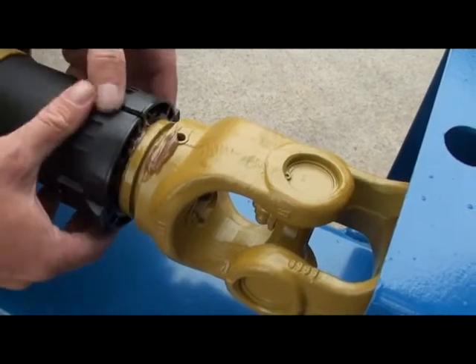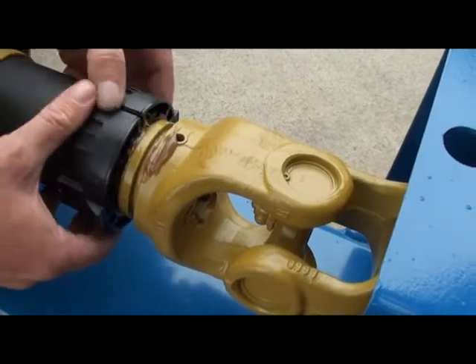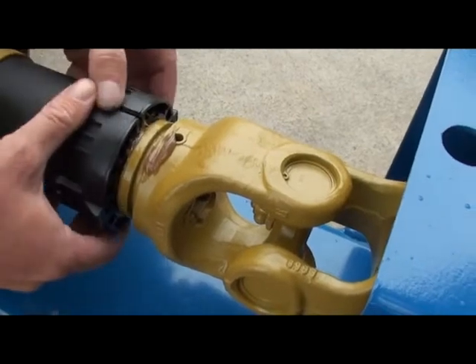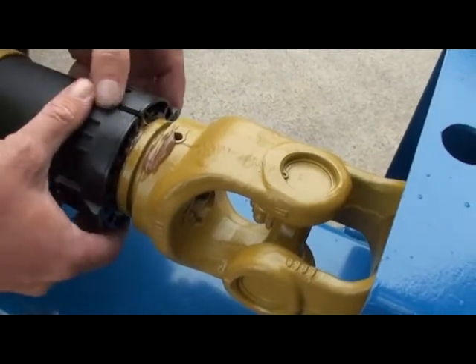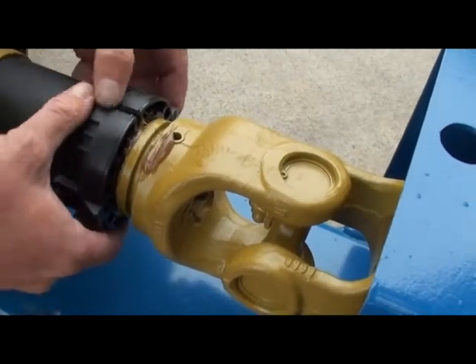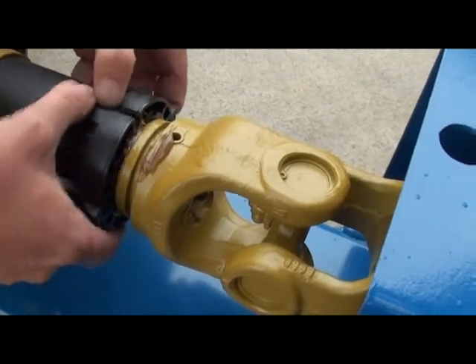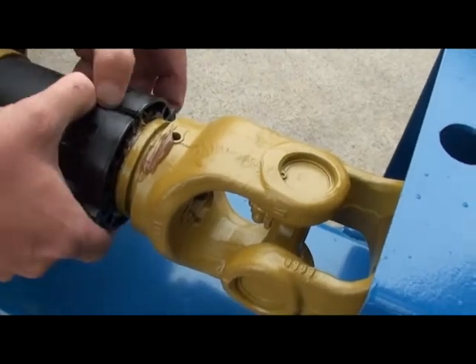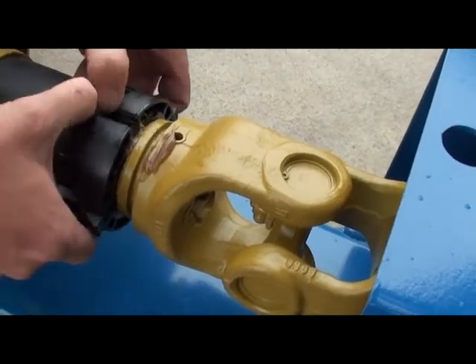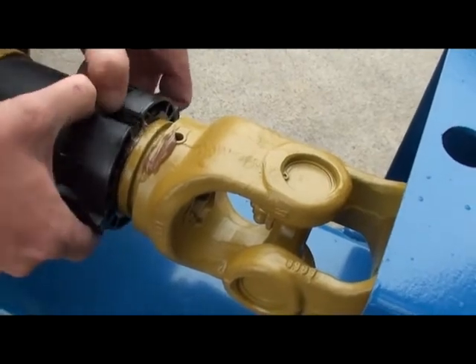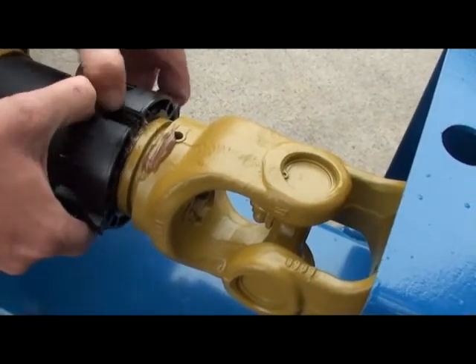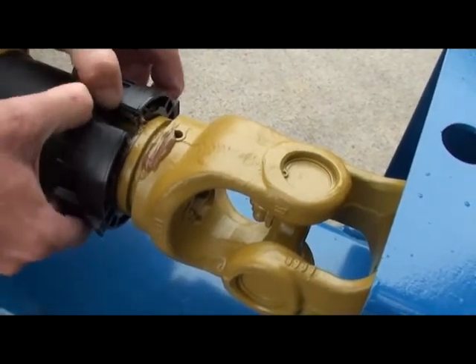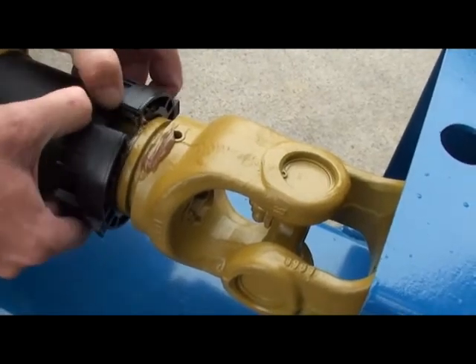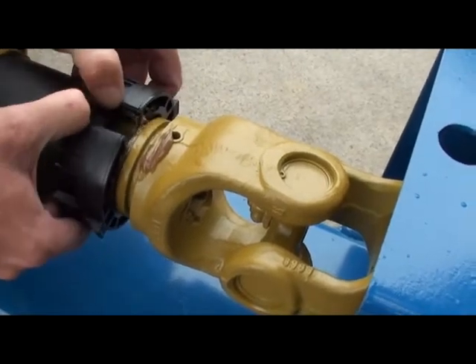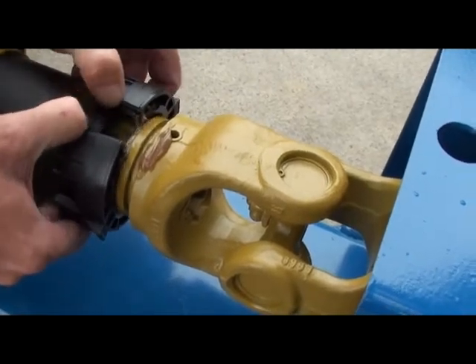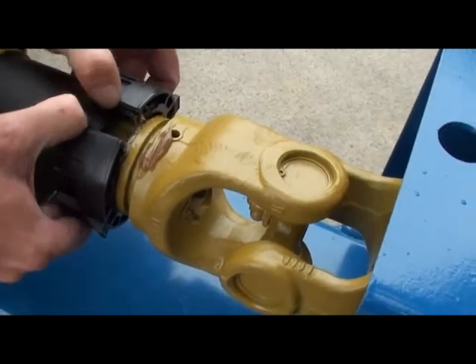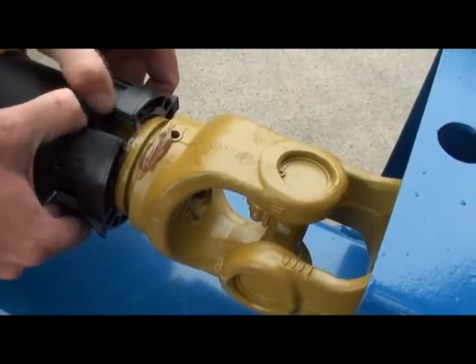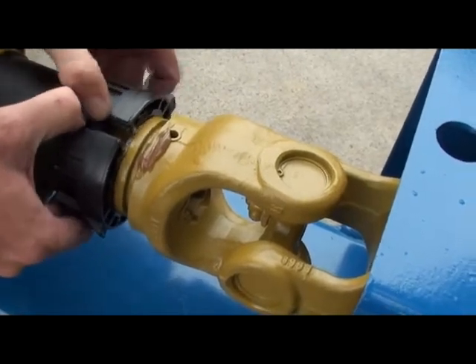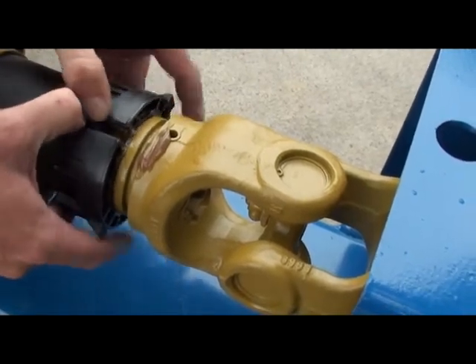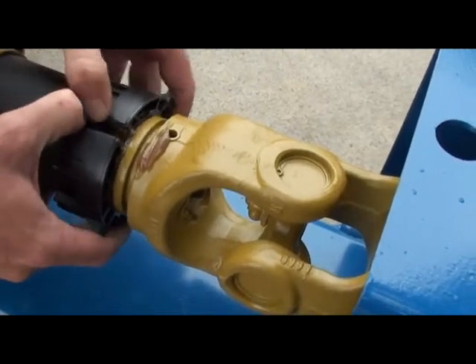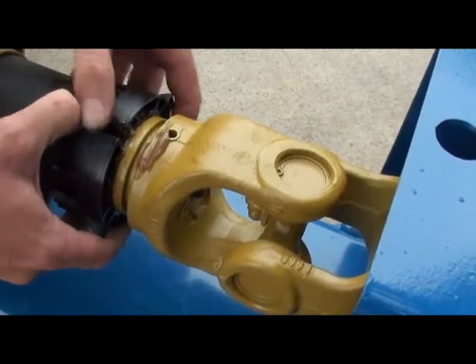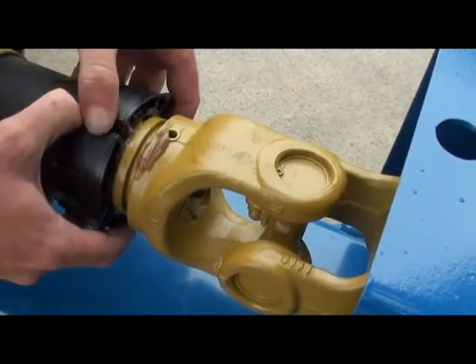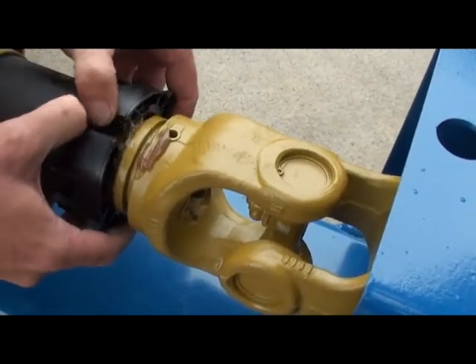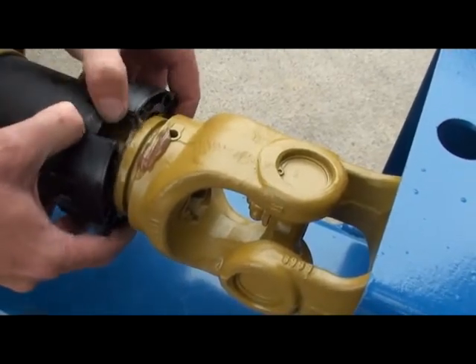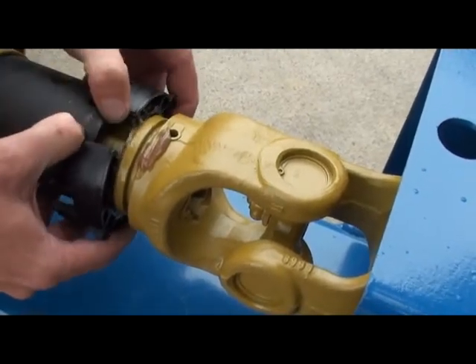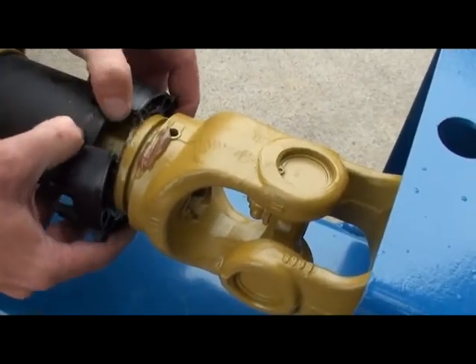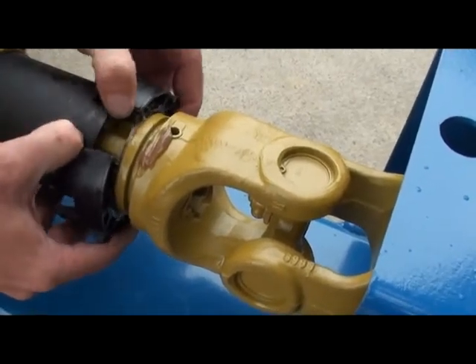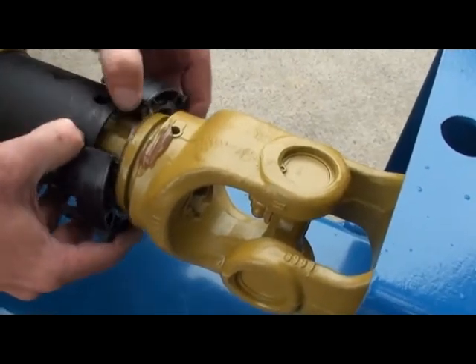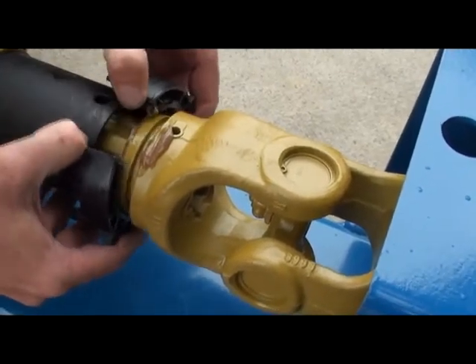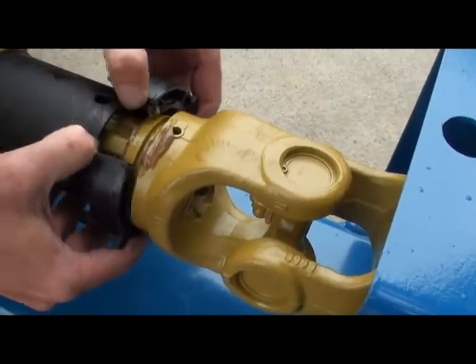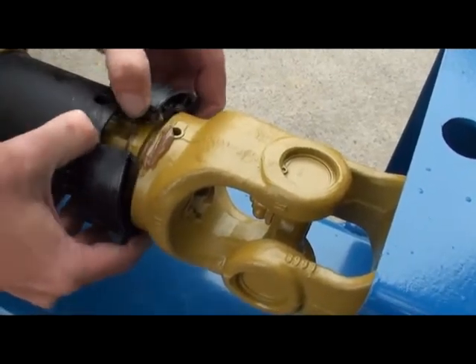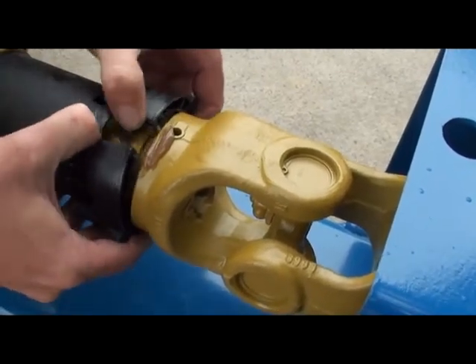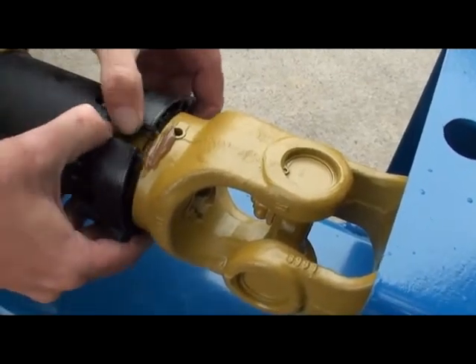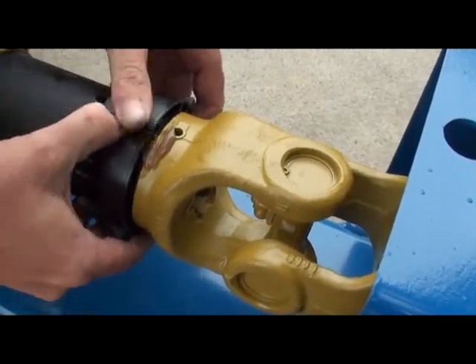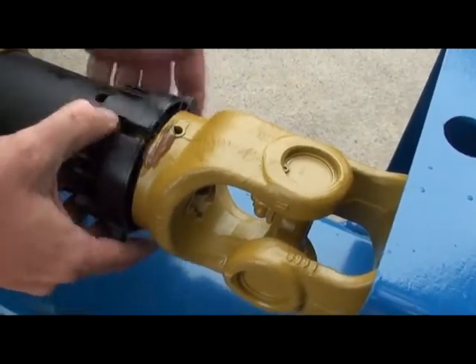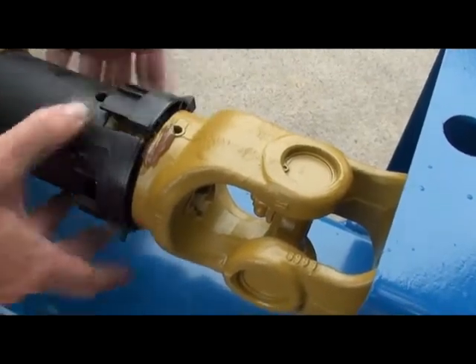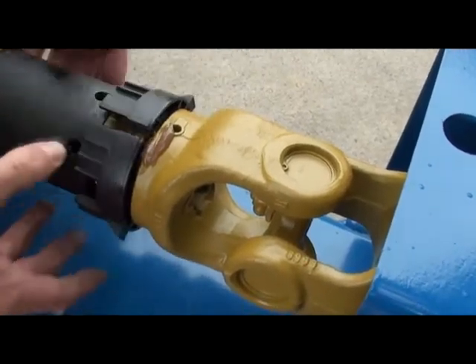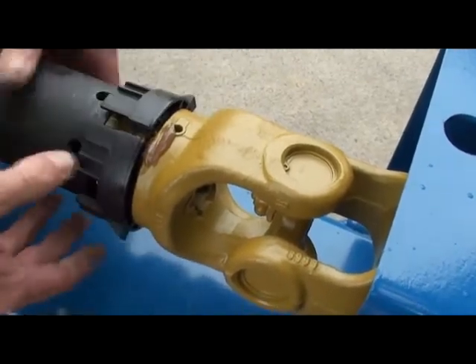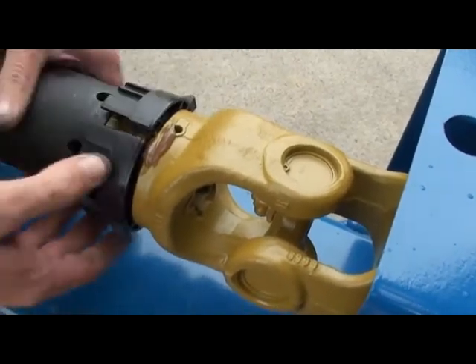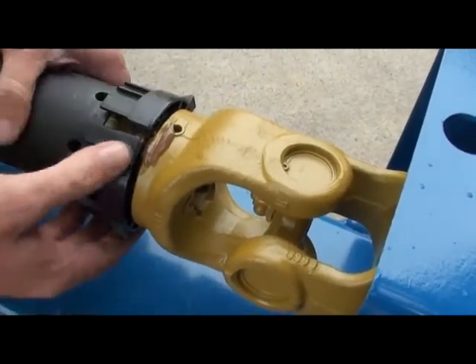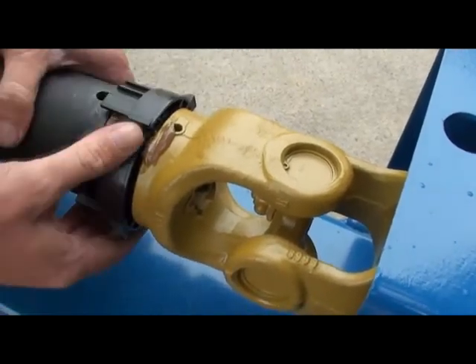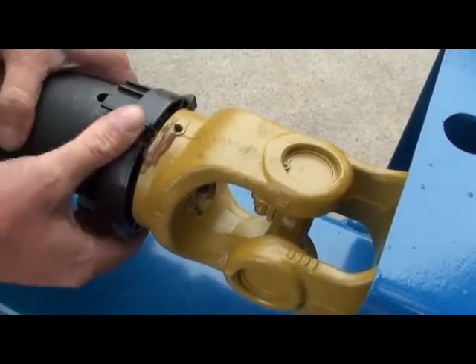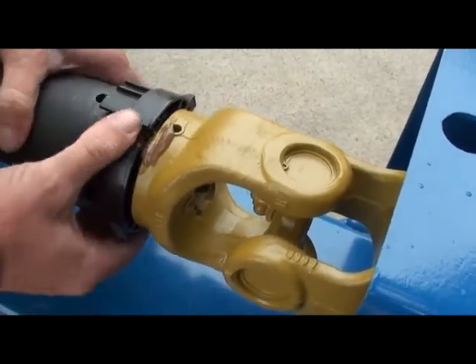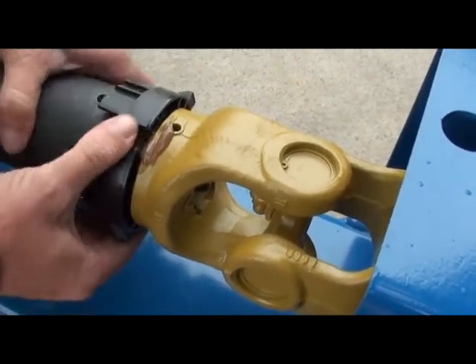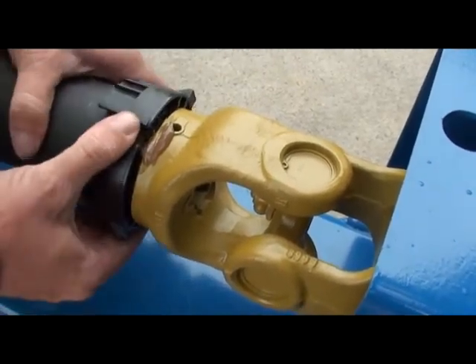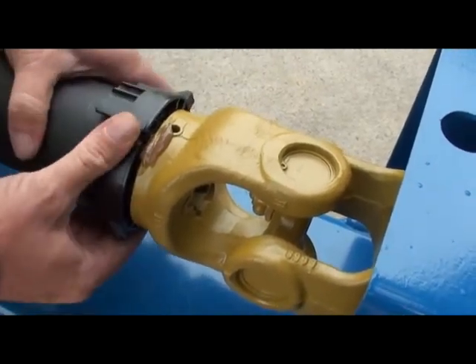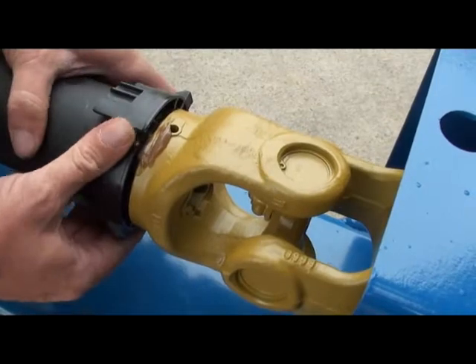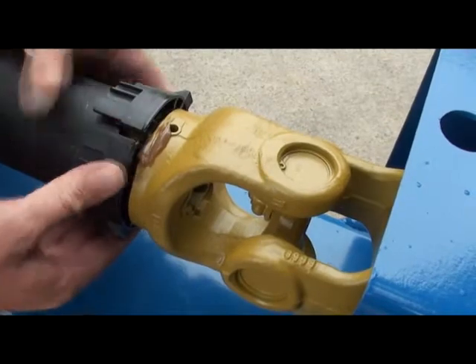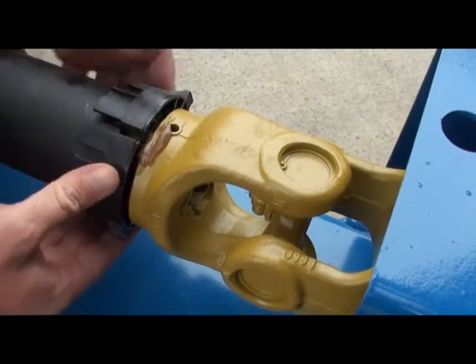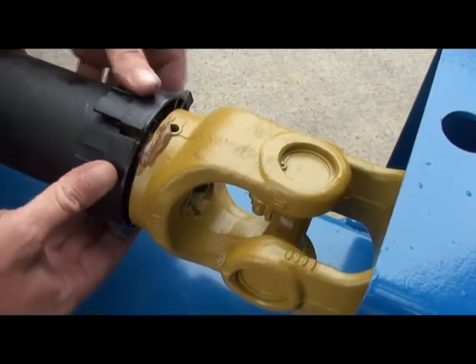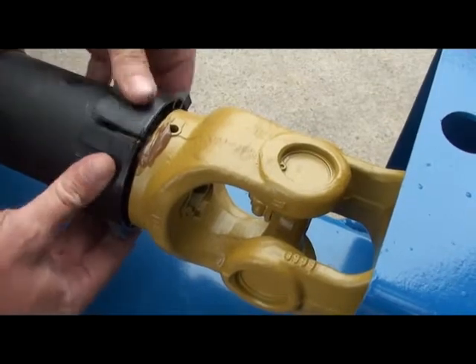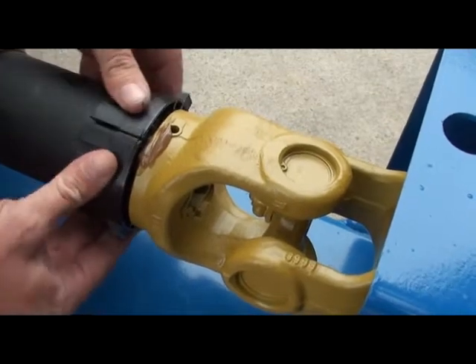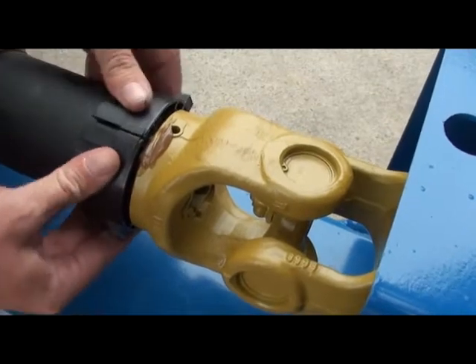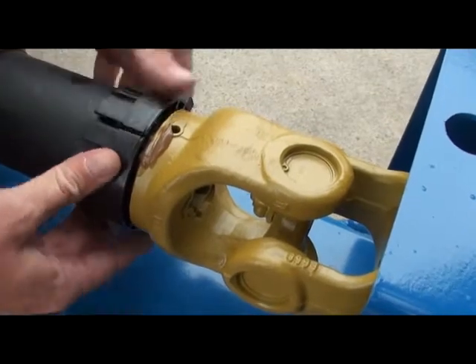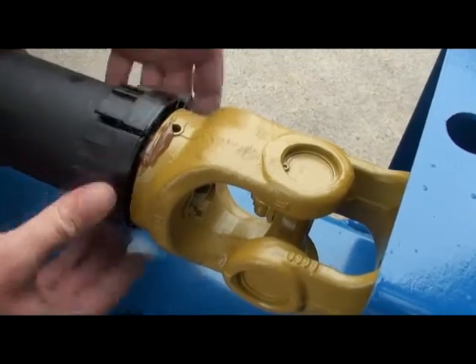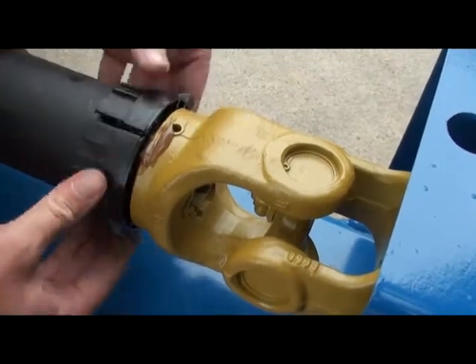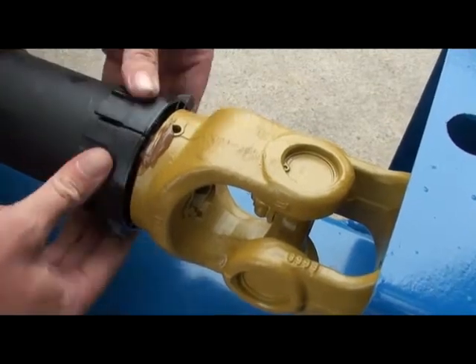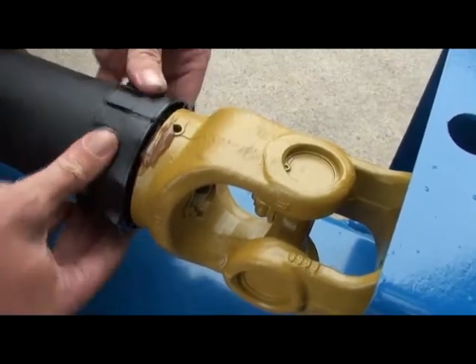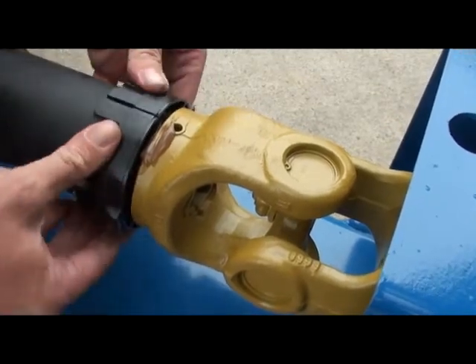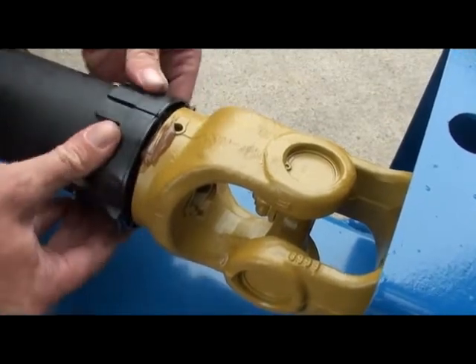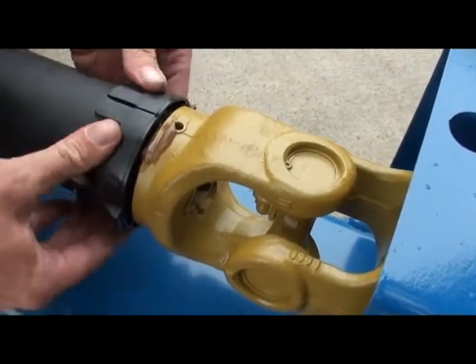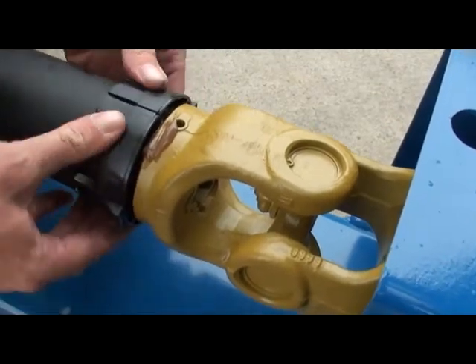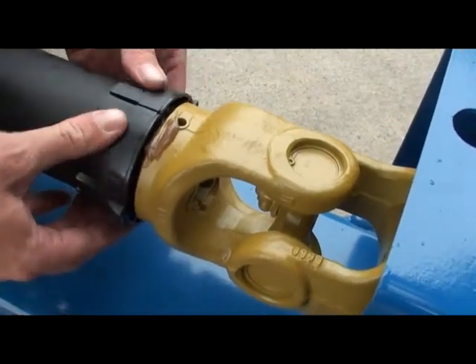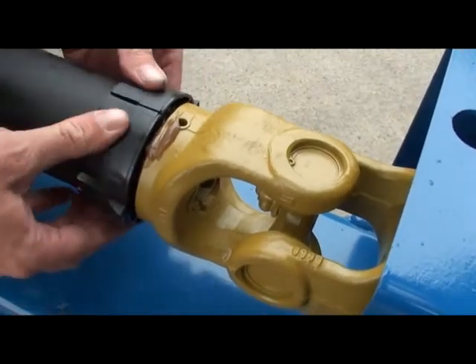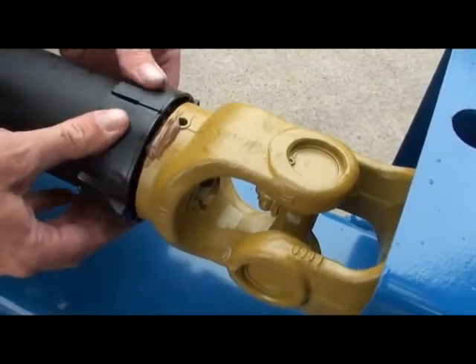So to reassemble, that goes in place, and that goes in situ.